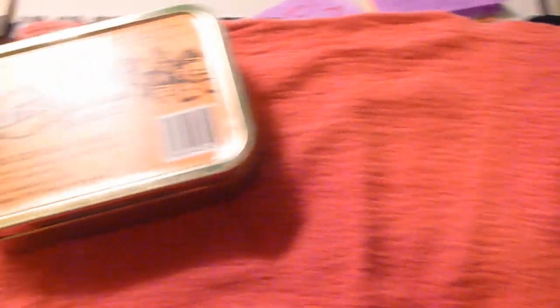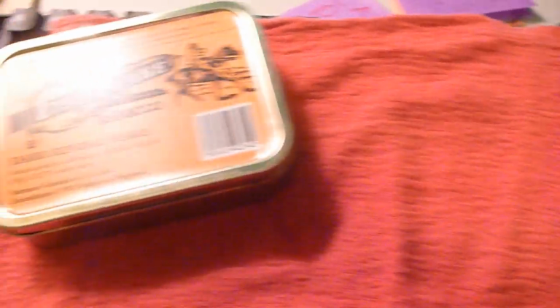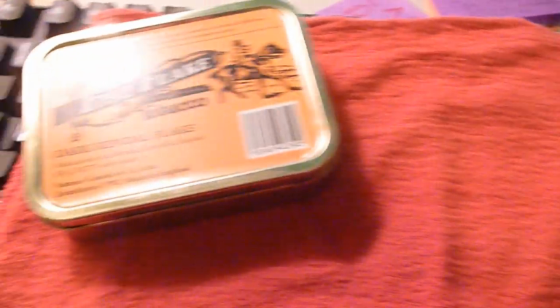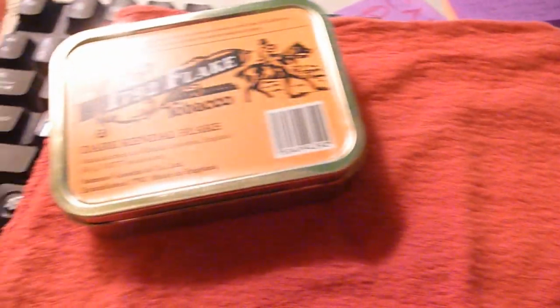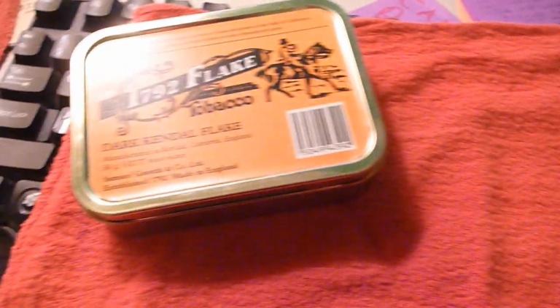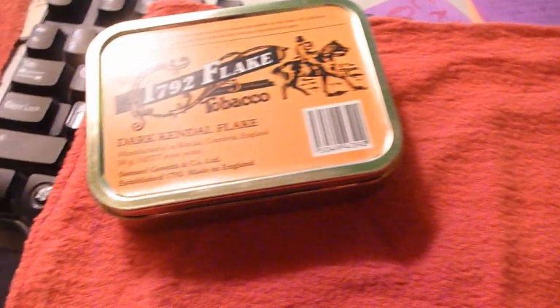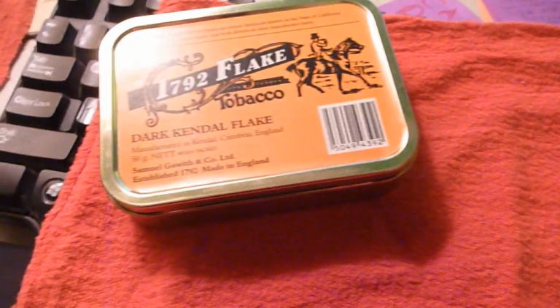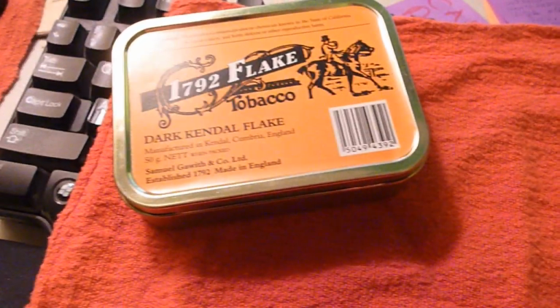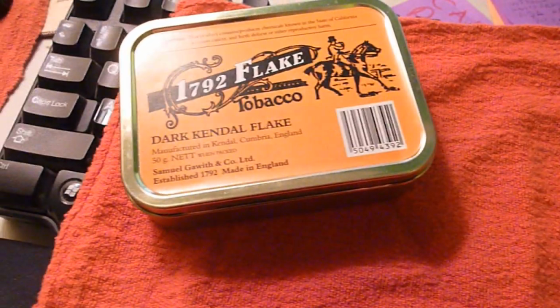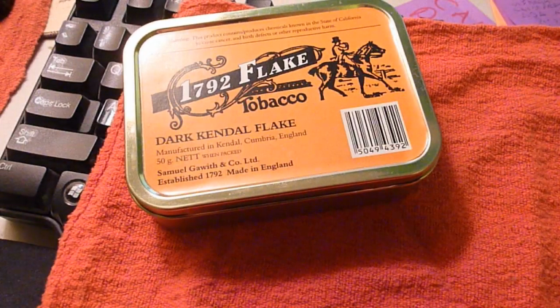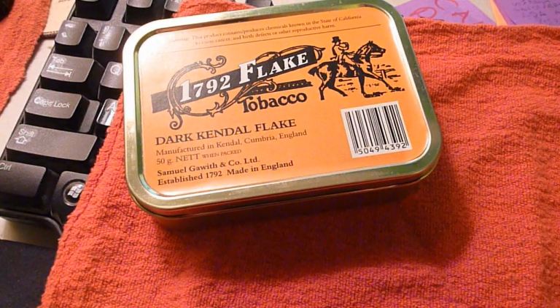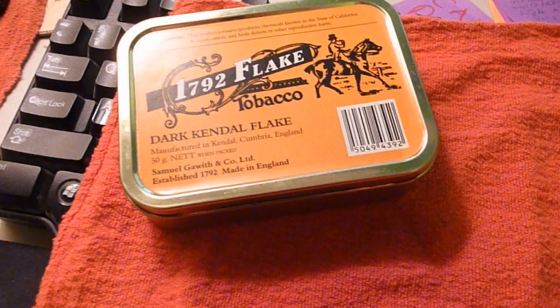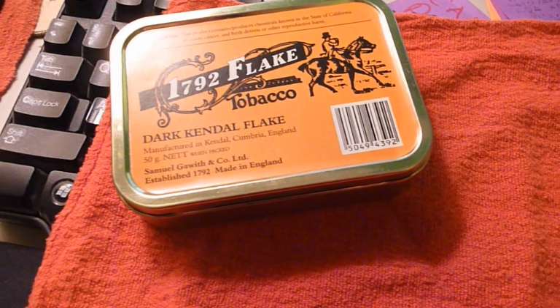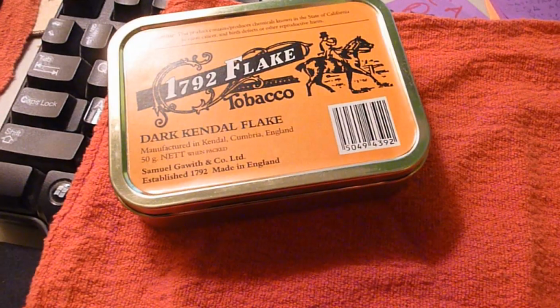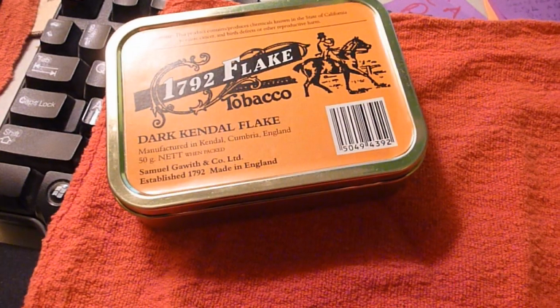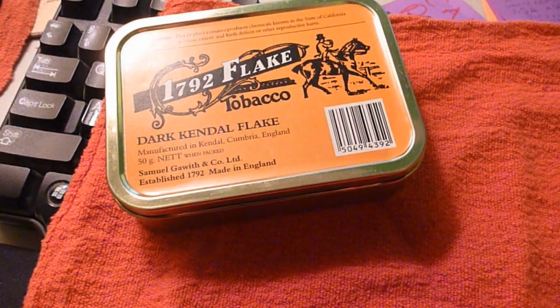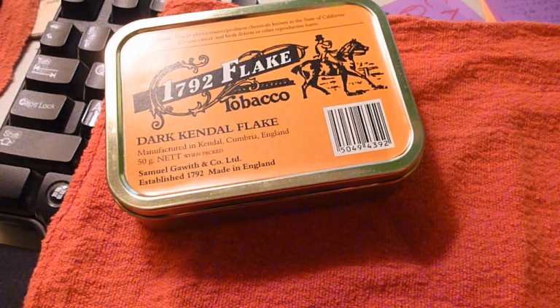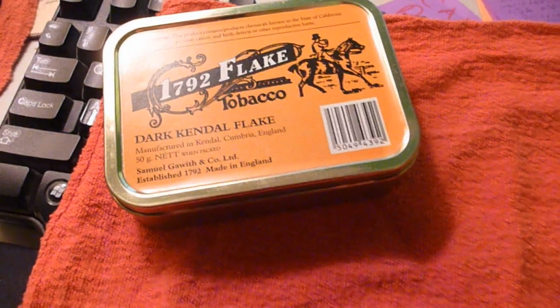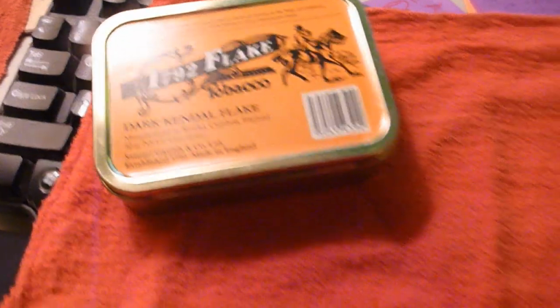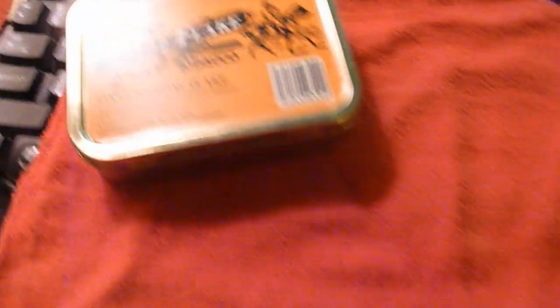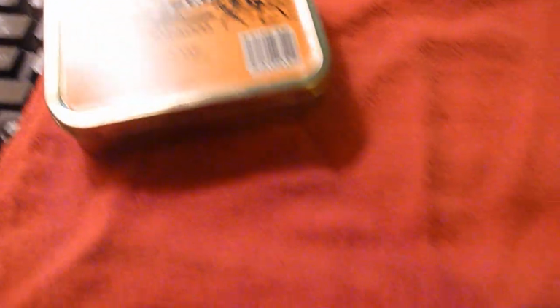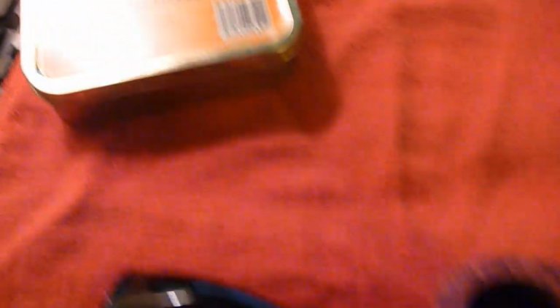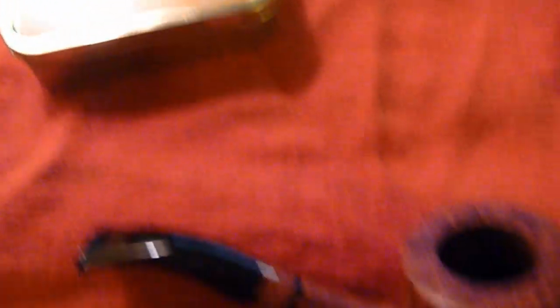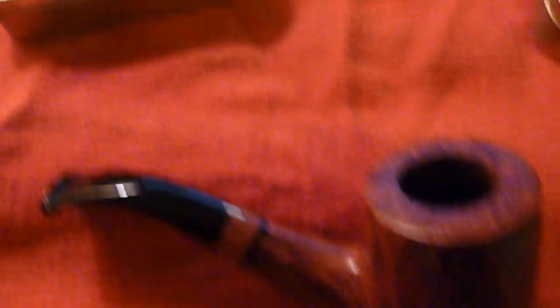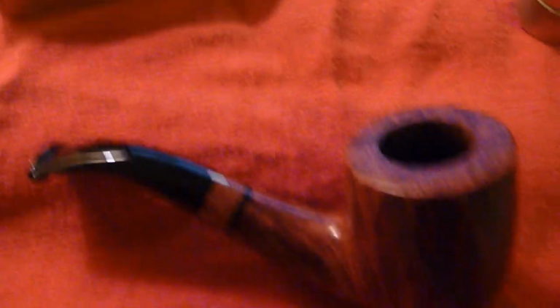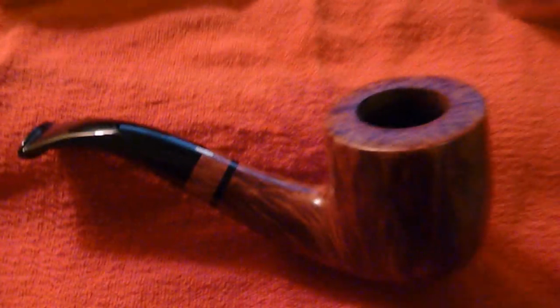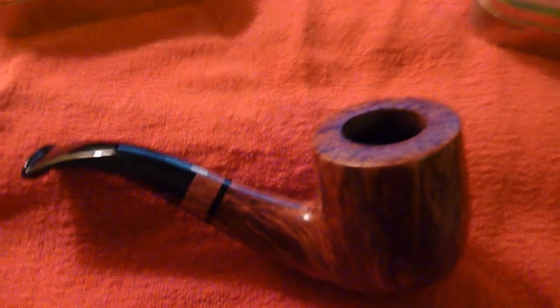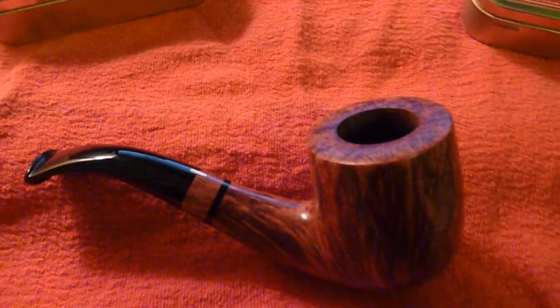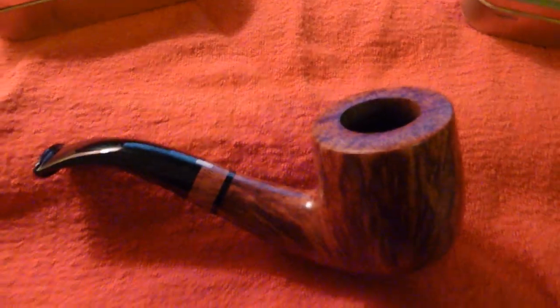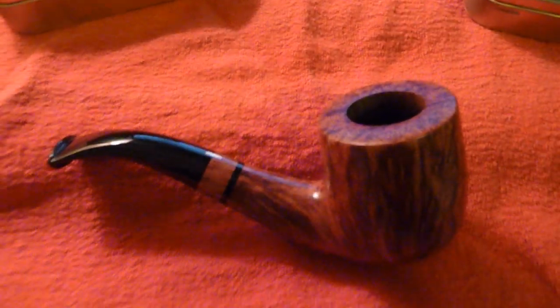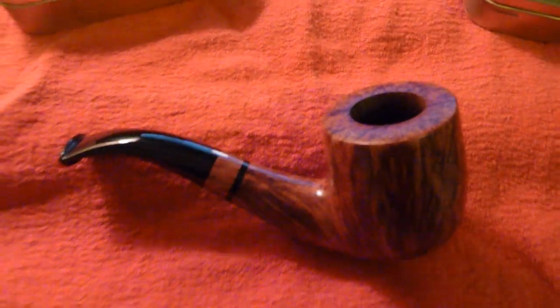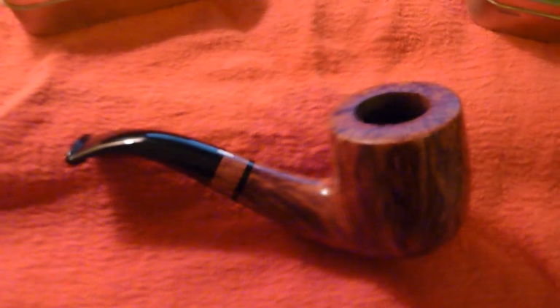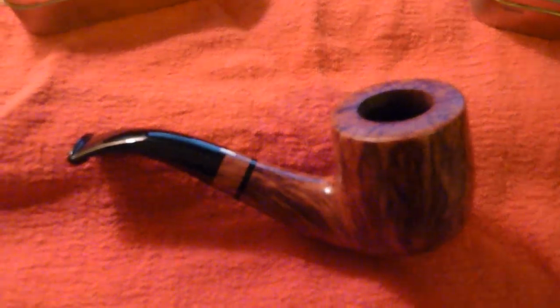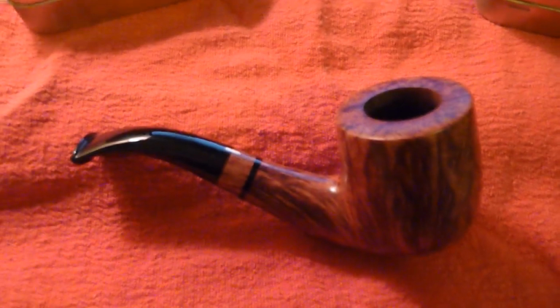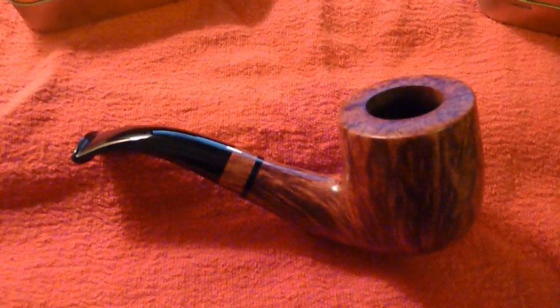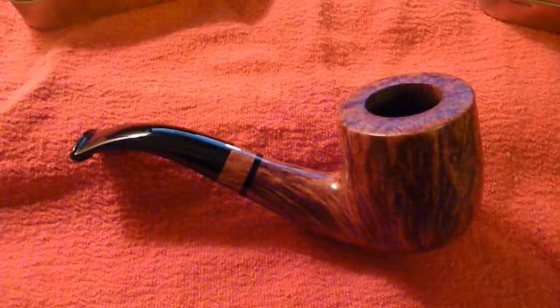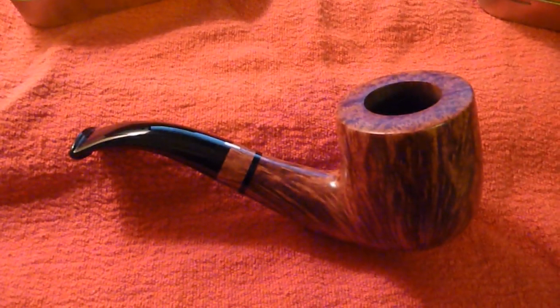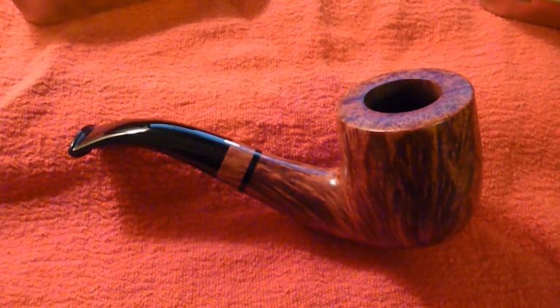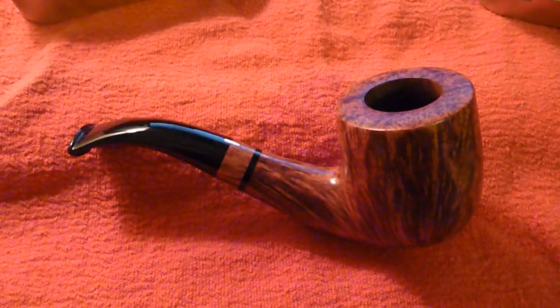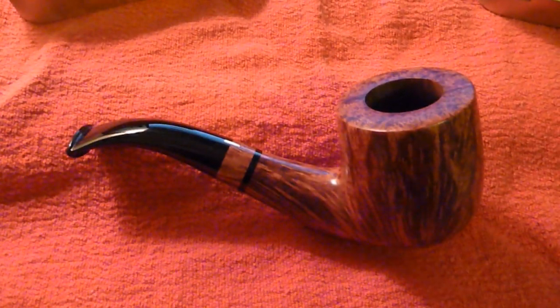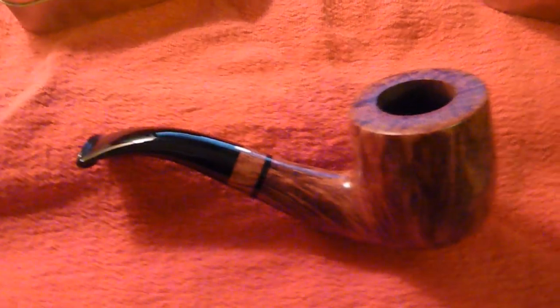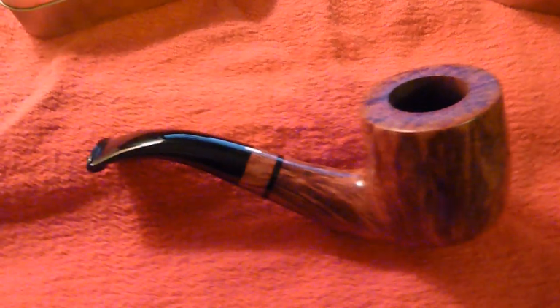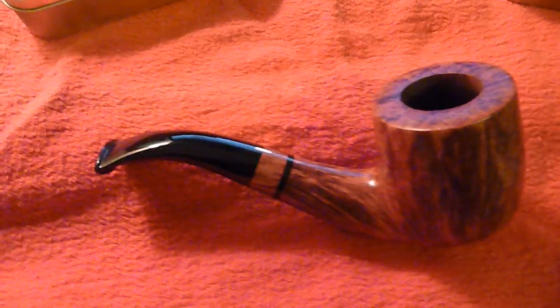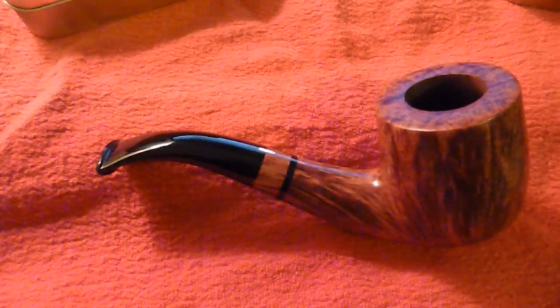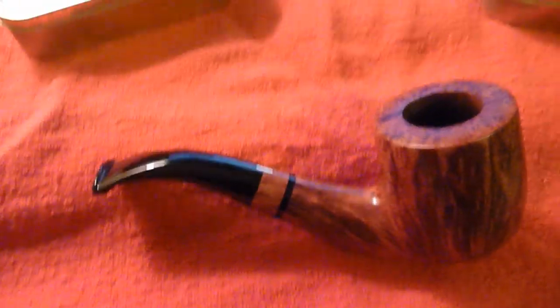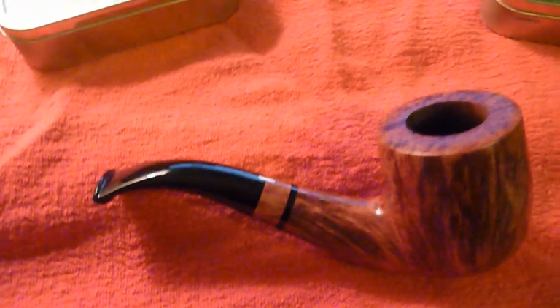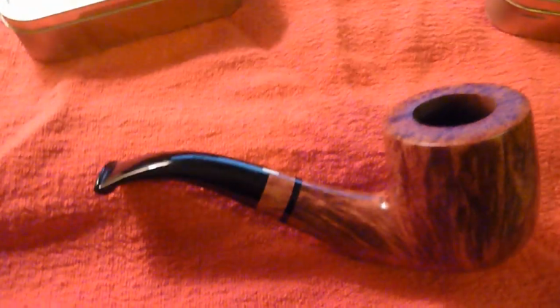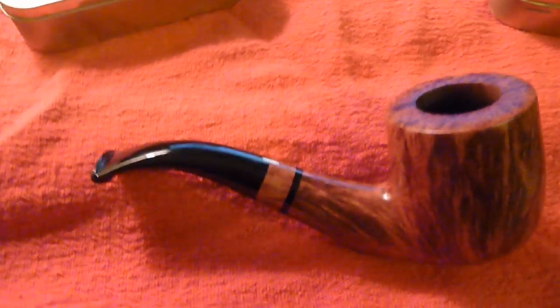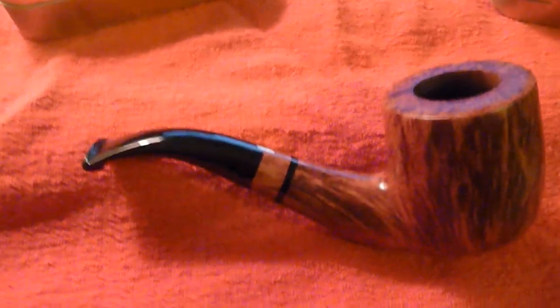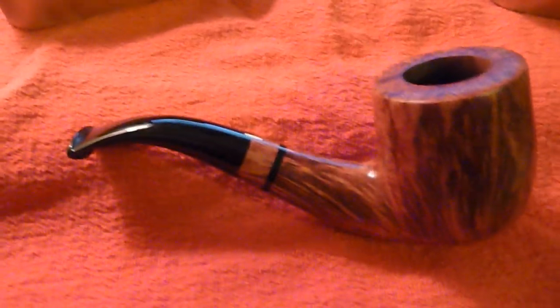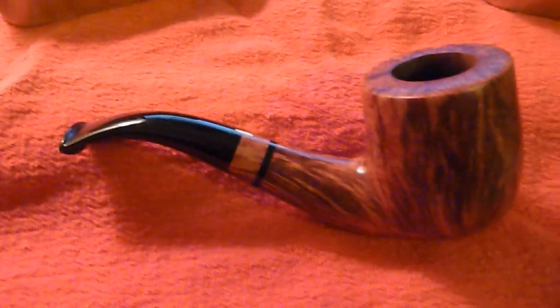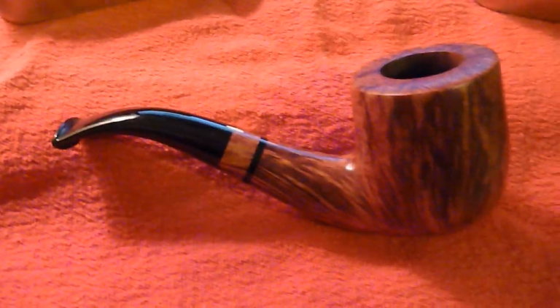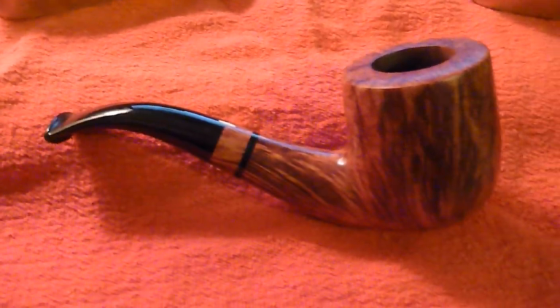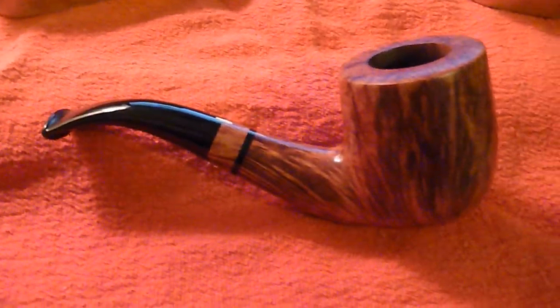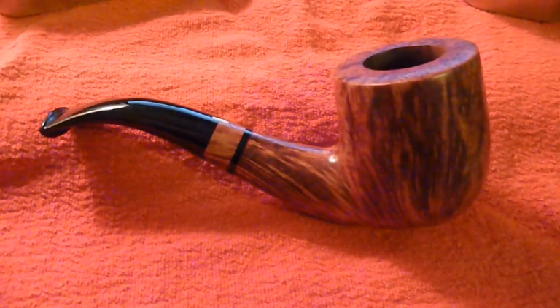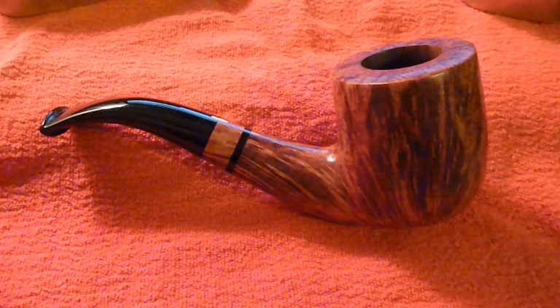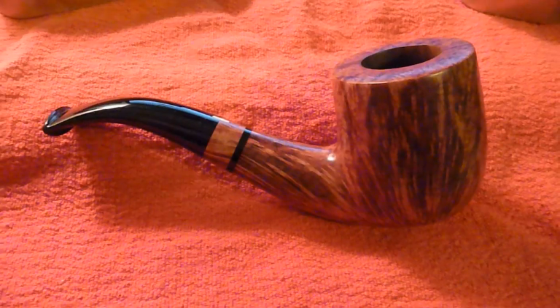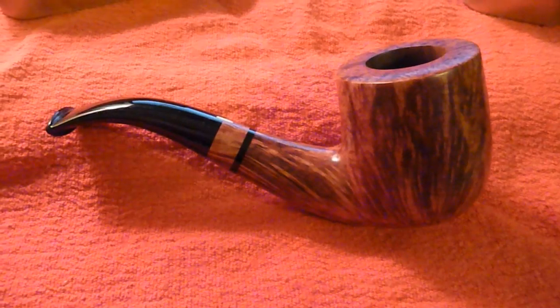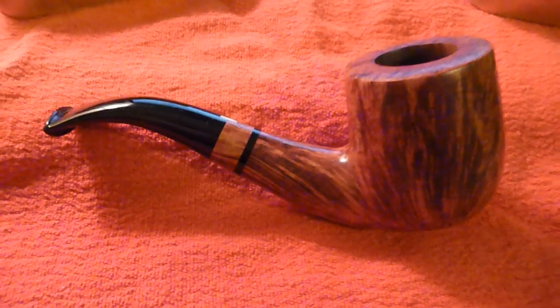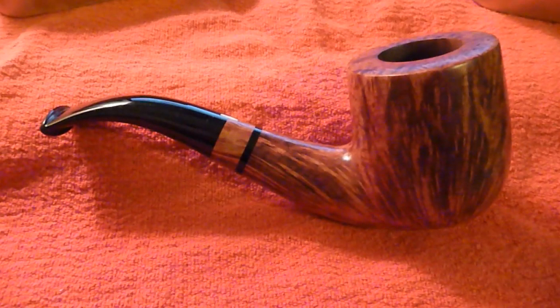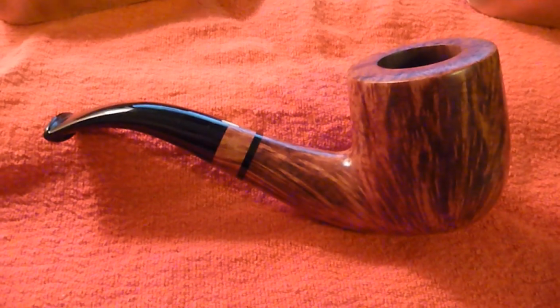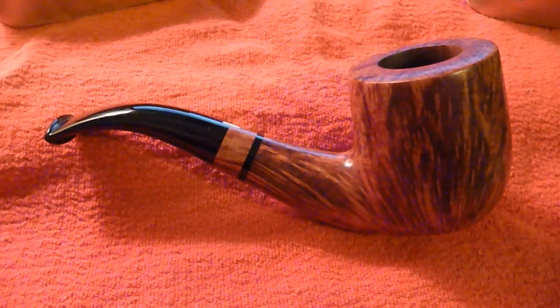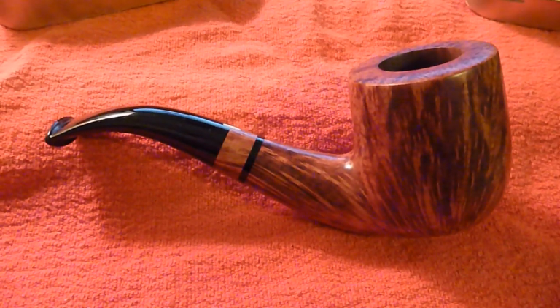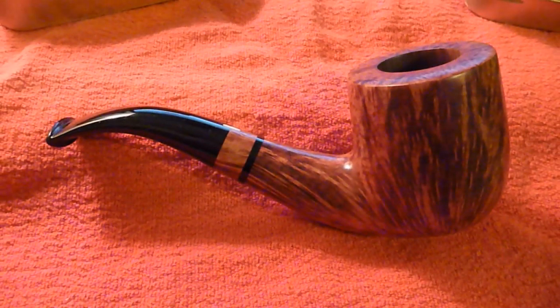Irish Flake, 1792 Flake there. Kind of a close-up view — you see it in my videos, you see me holding it.